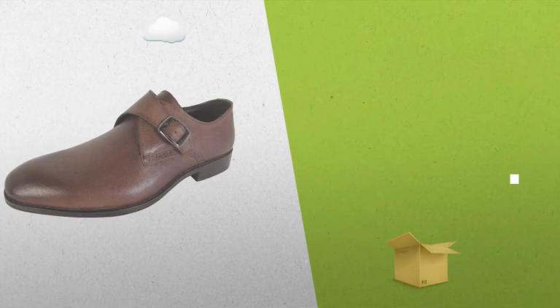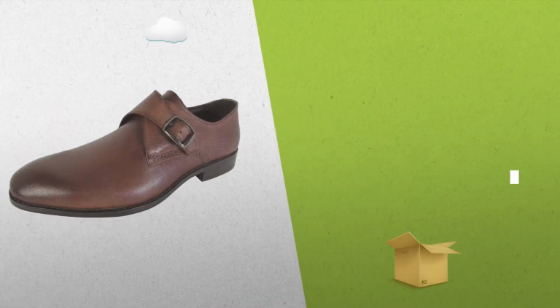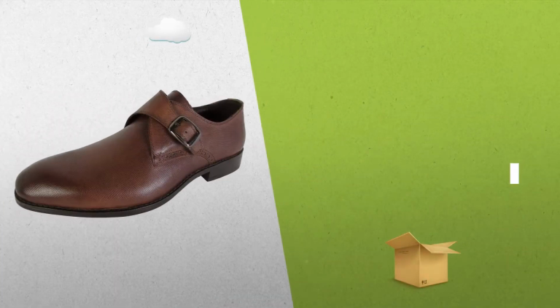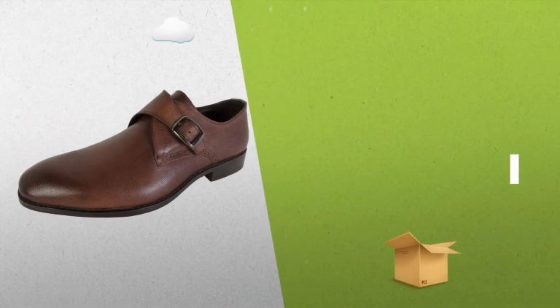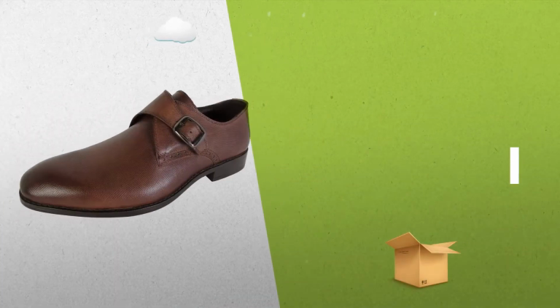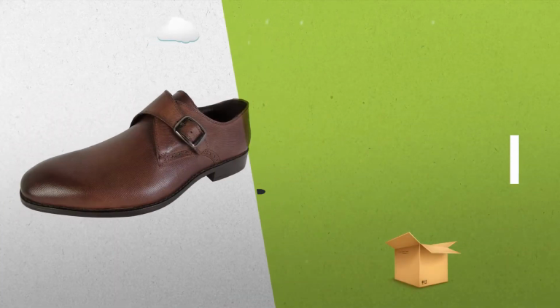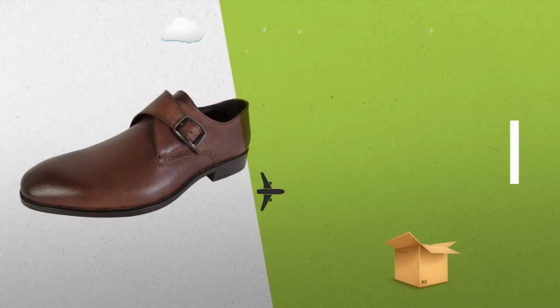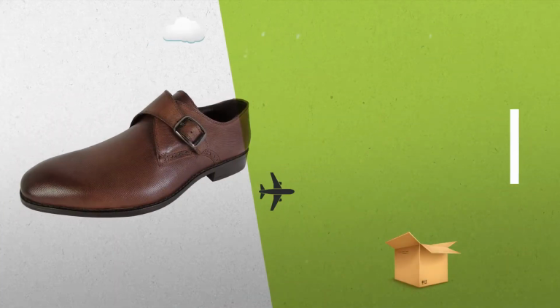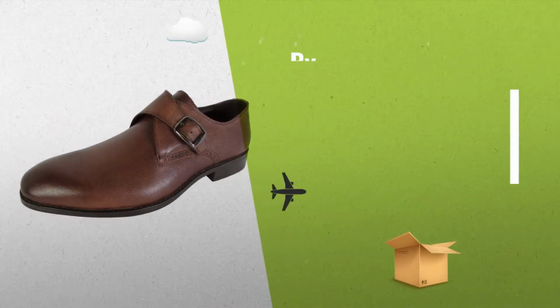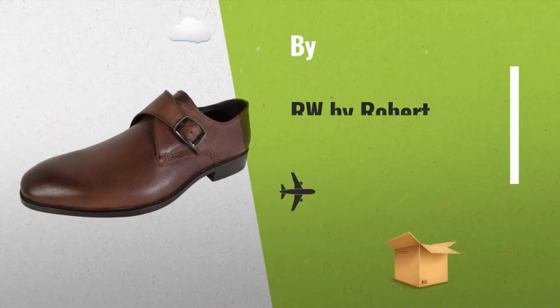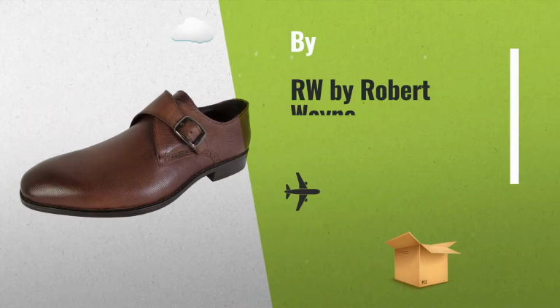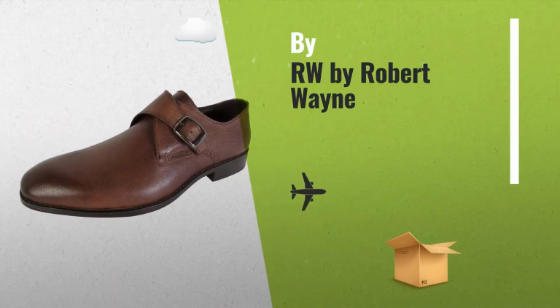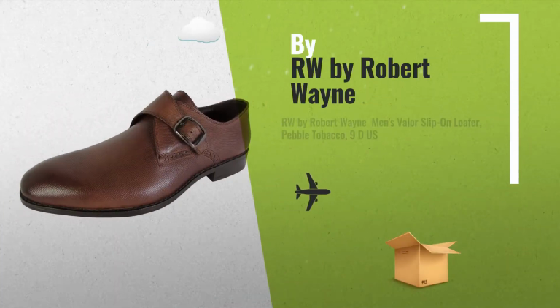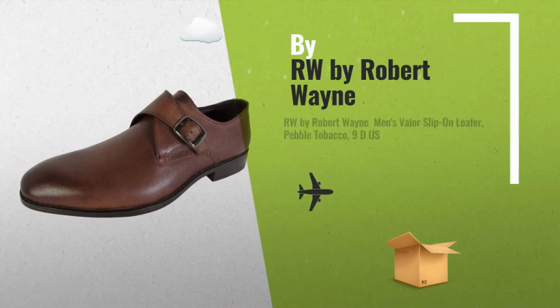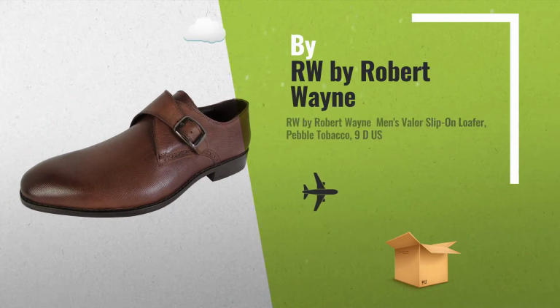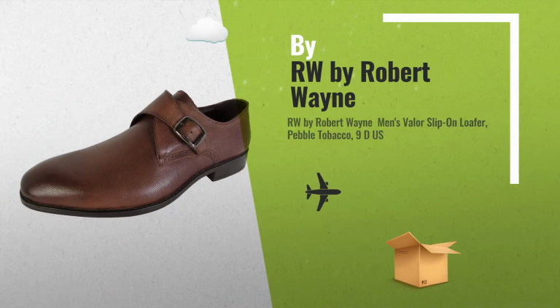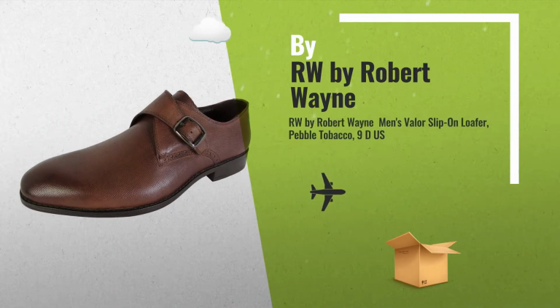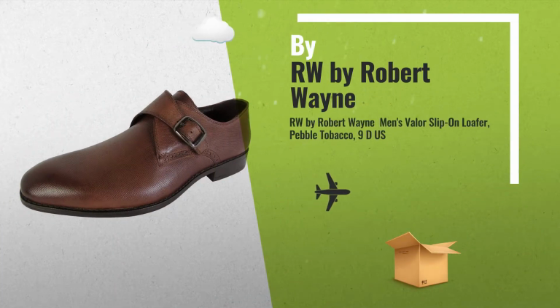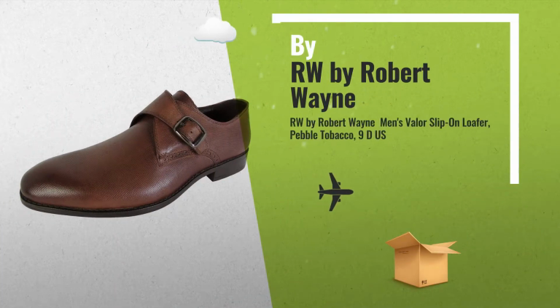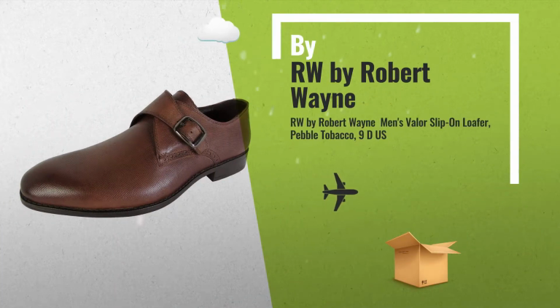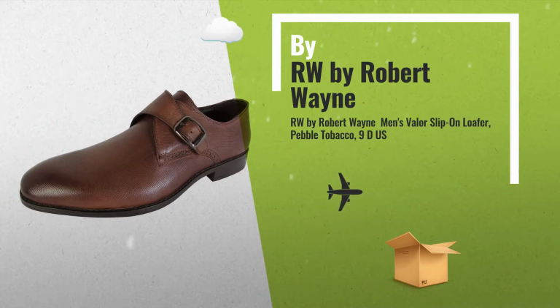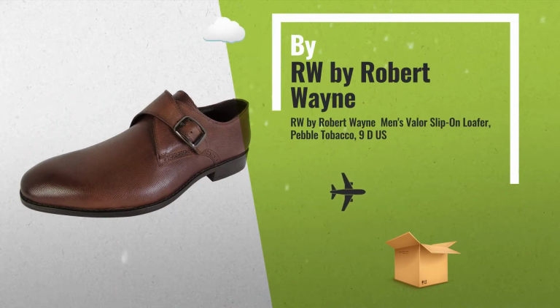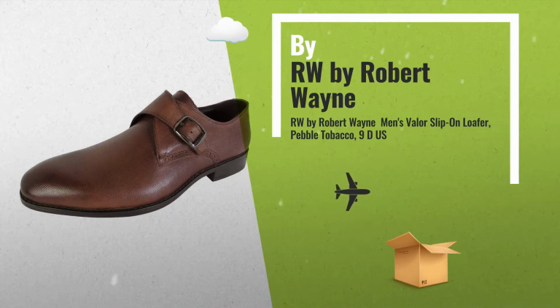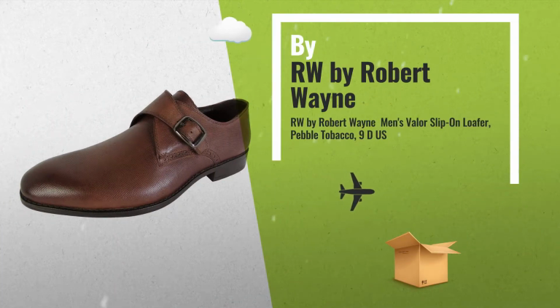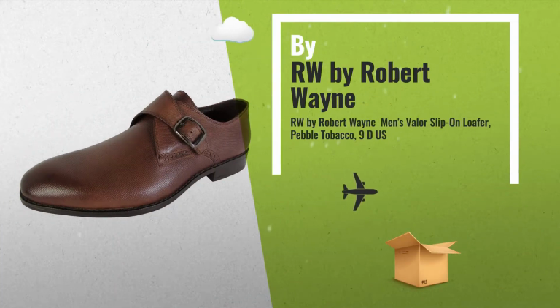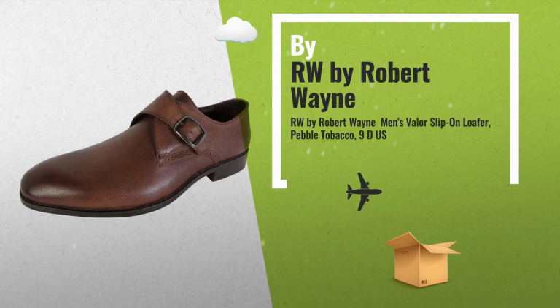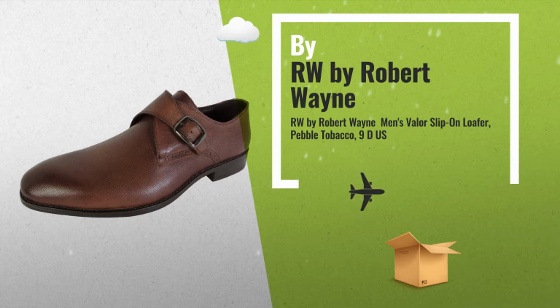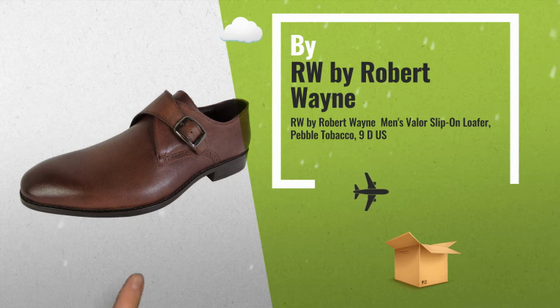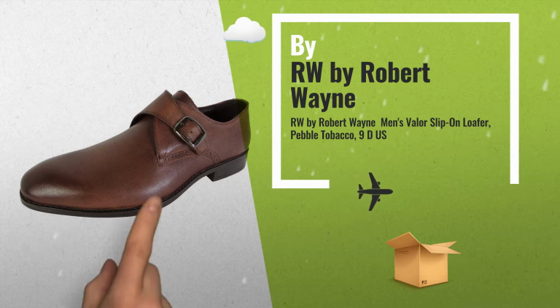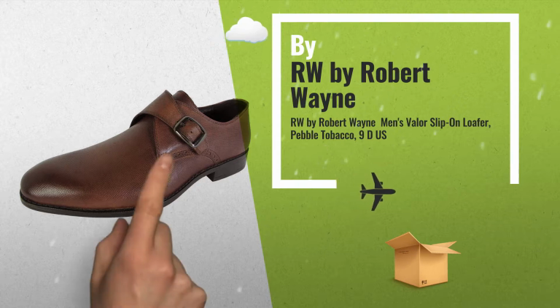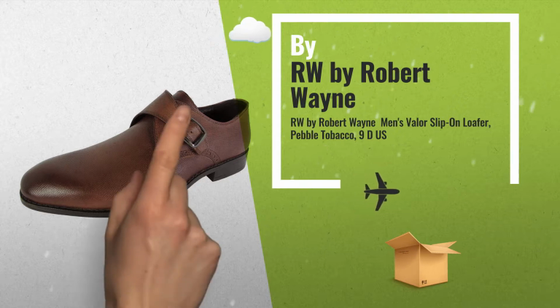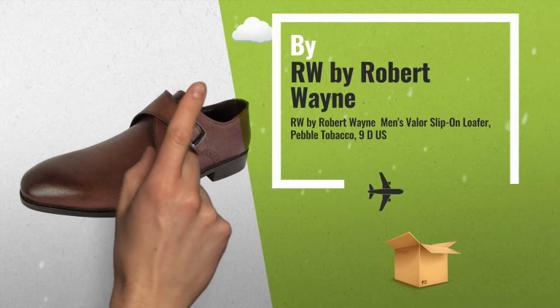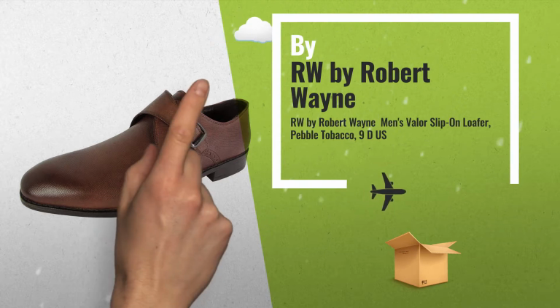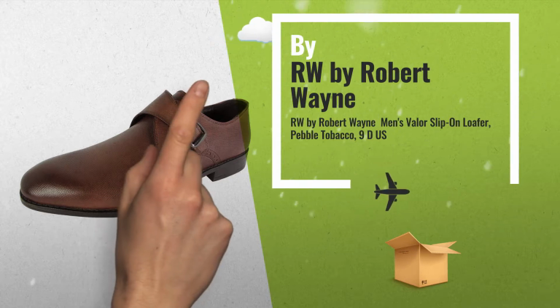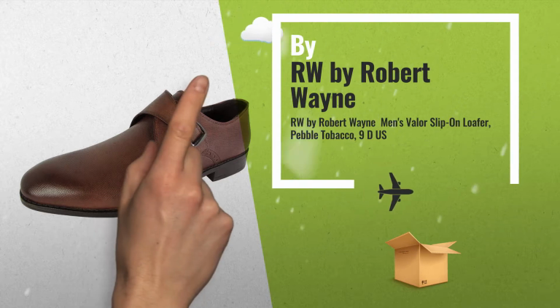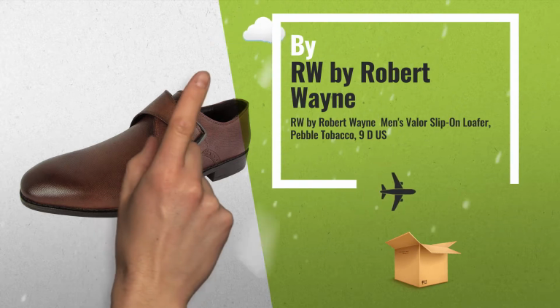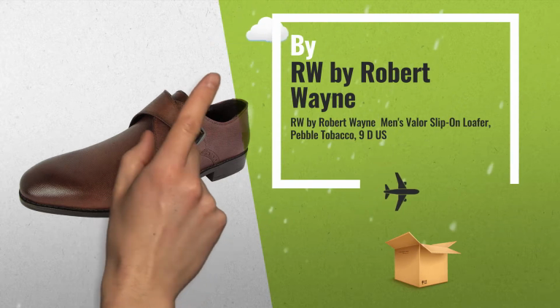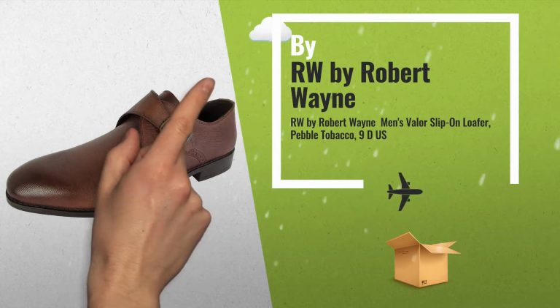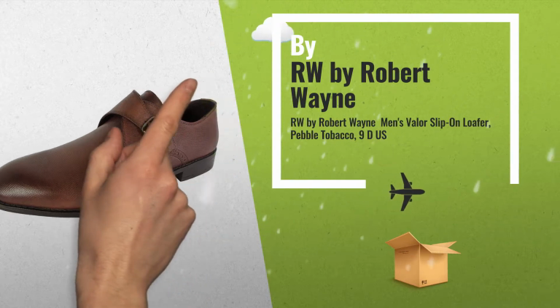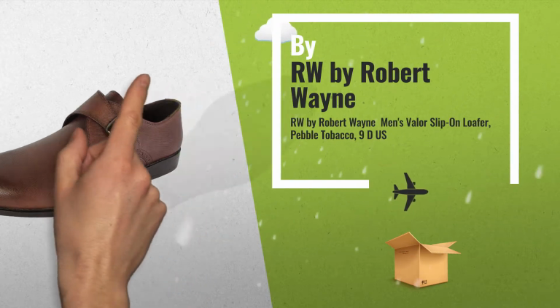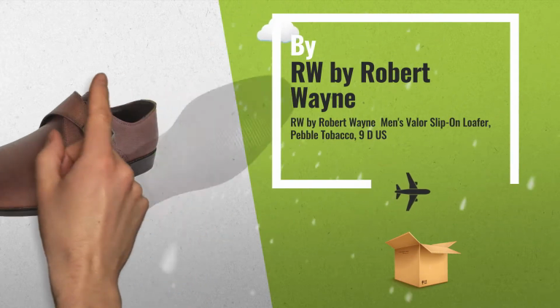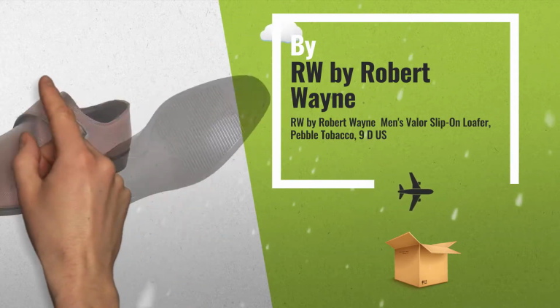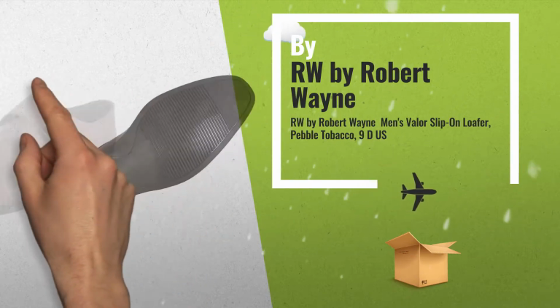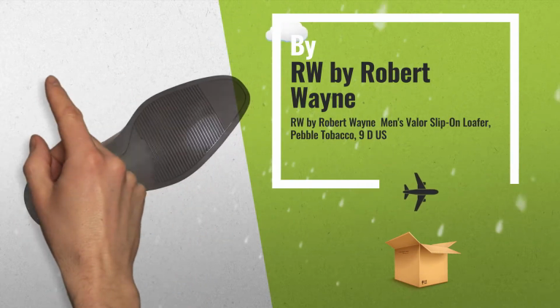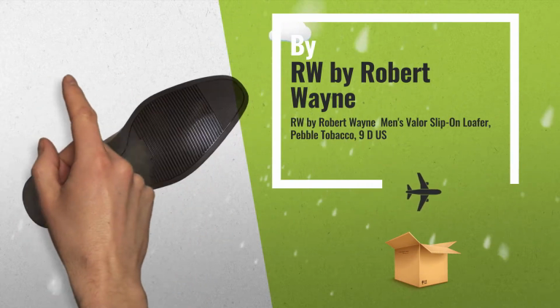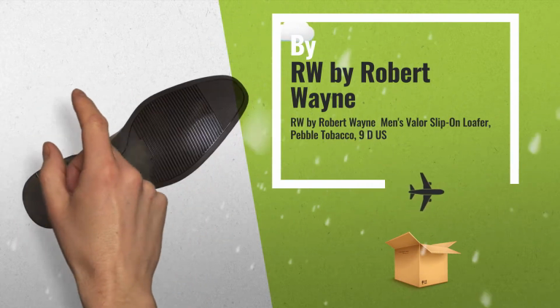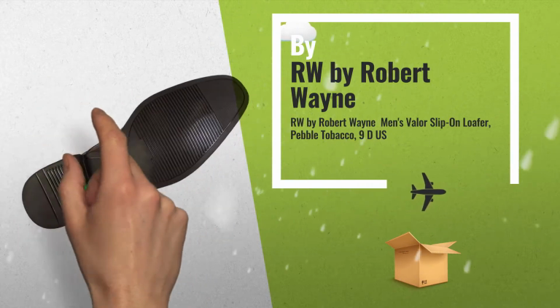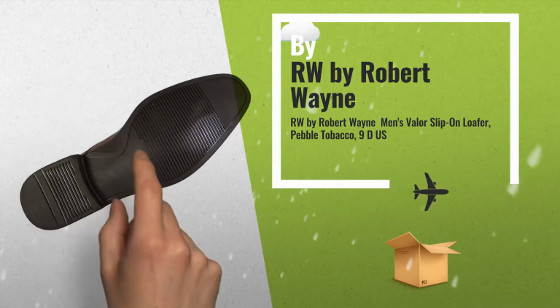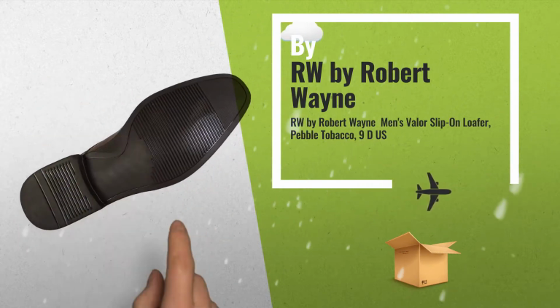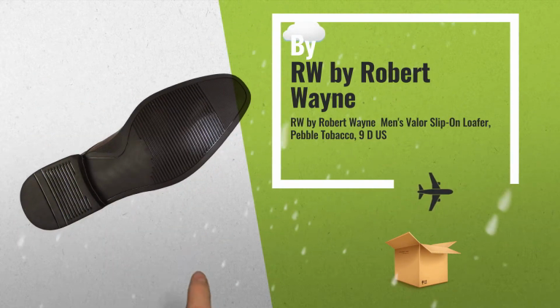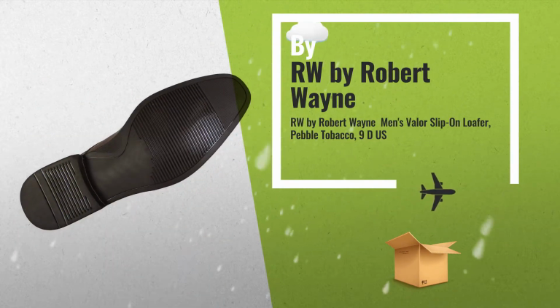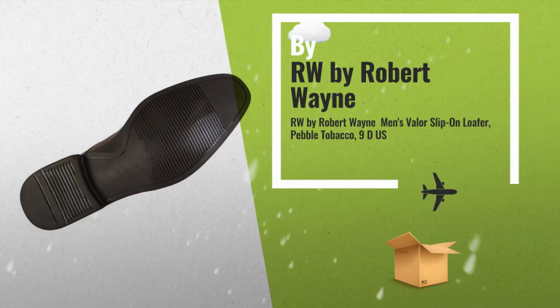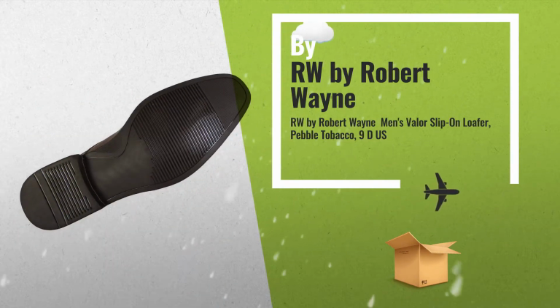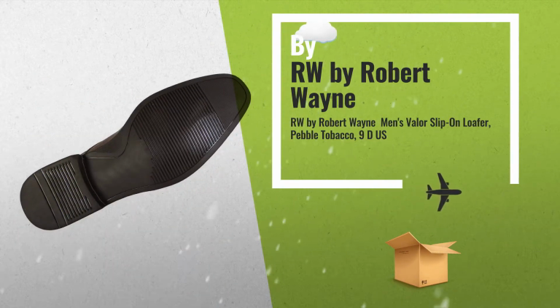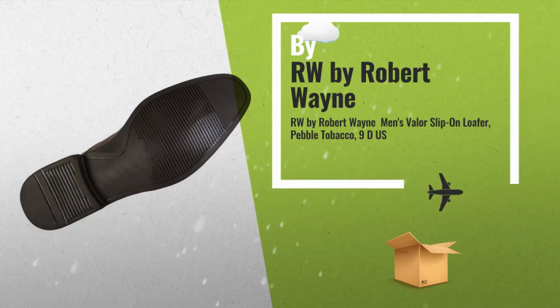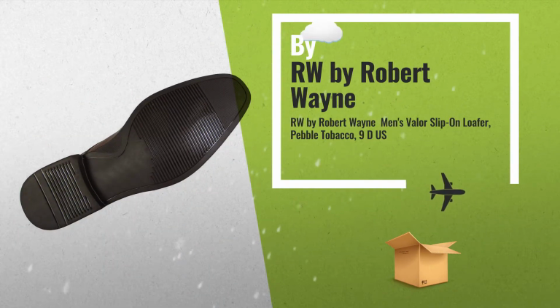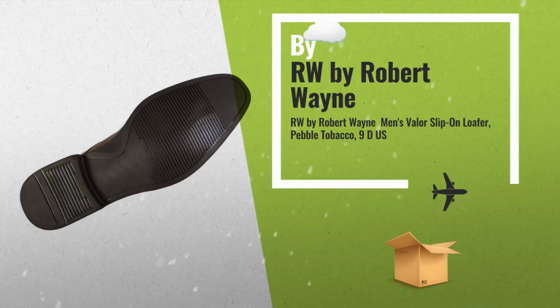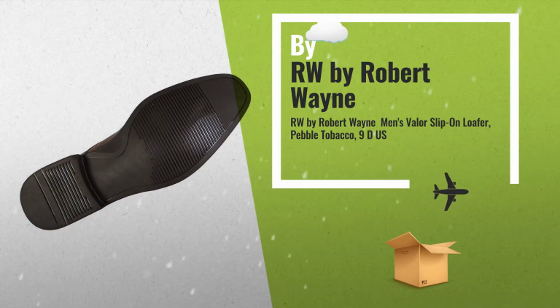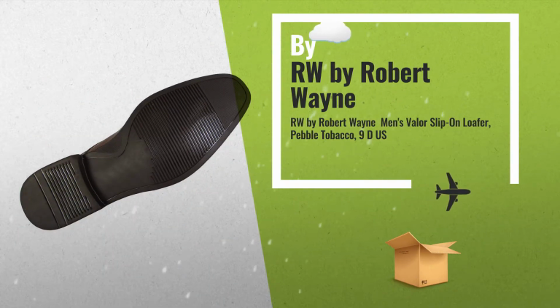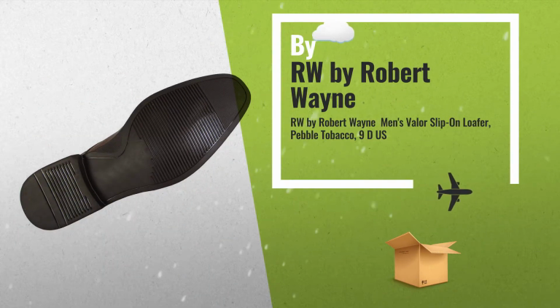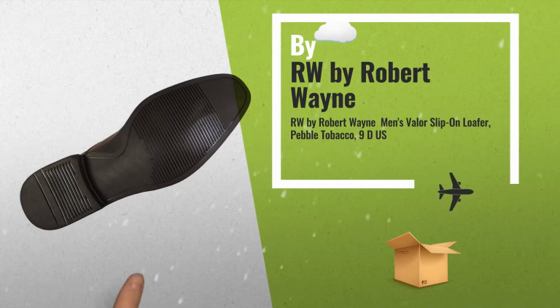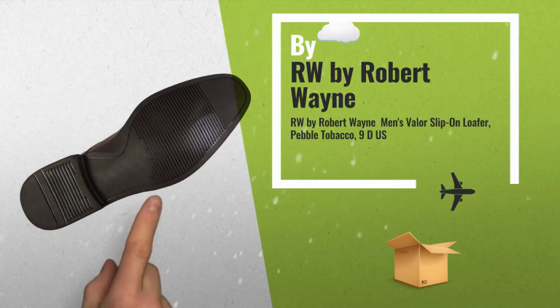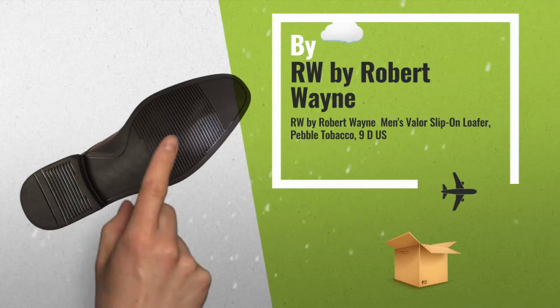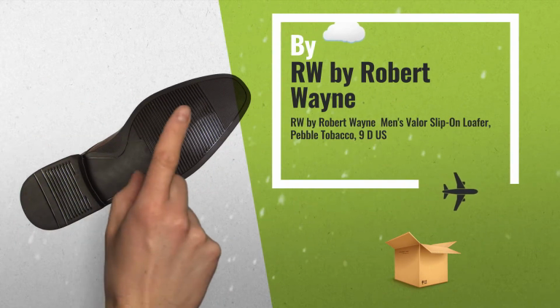Number 1: Robert Wayne Men's Valor Slip-On Loafer, Pebbled Tobacco, by RW by Robert Wayne.